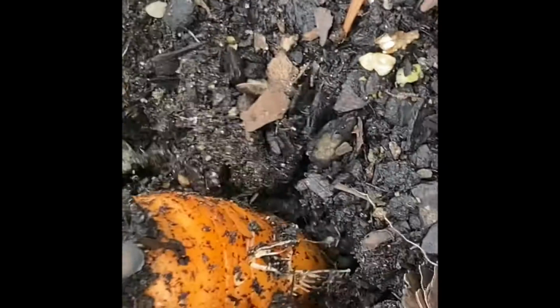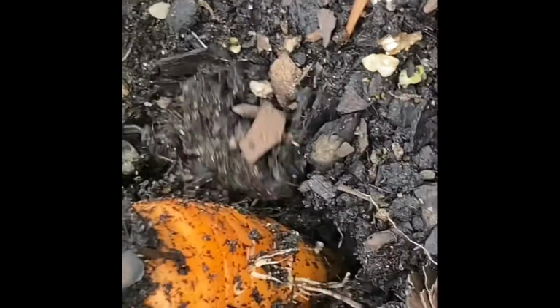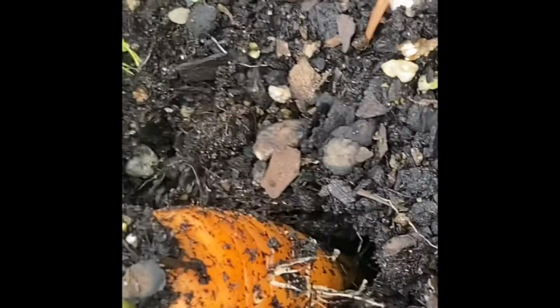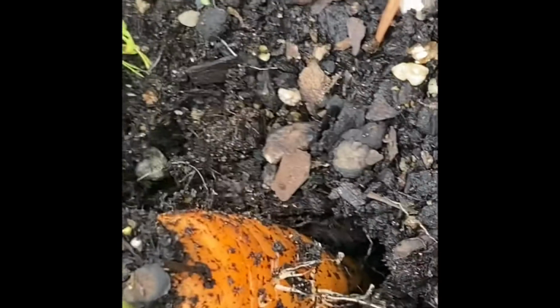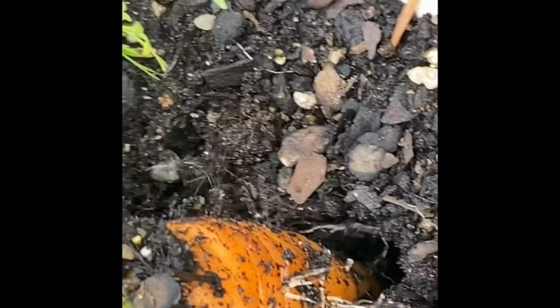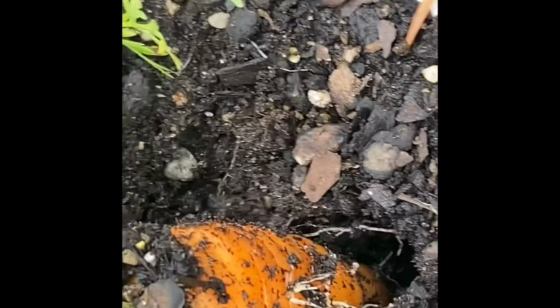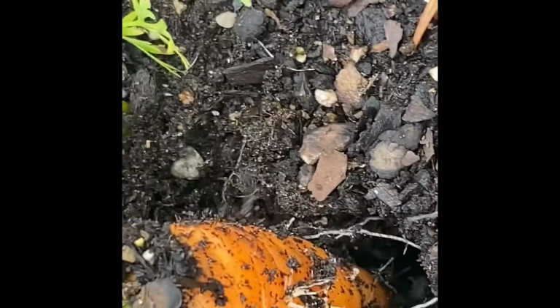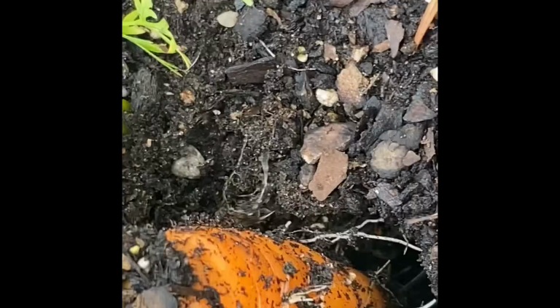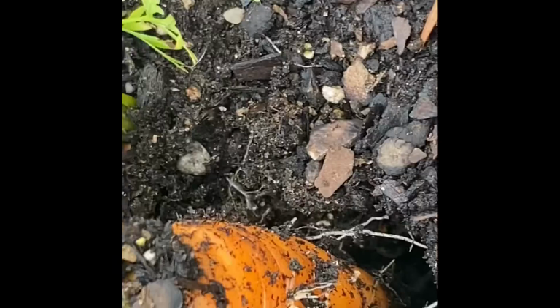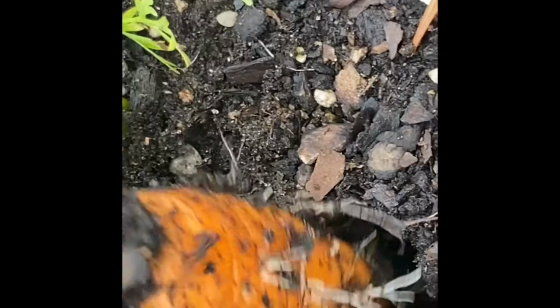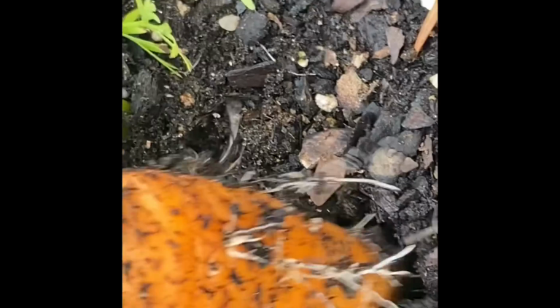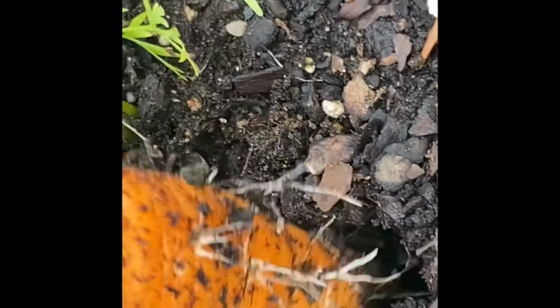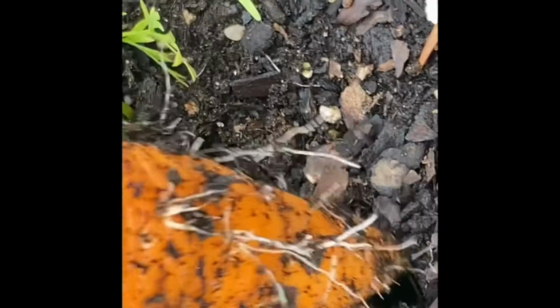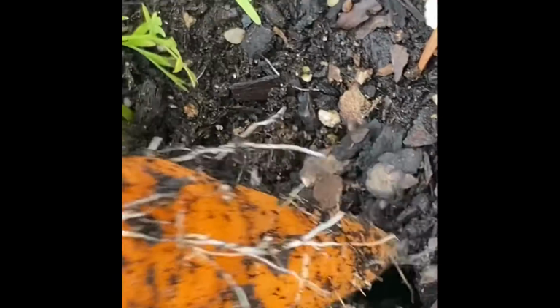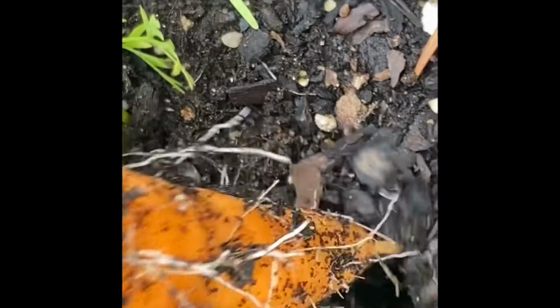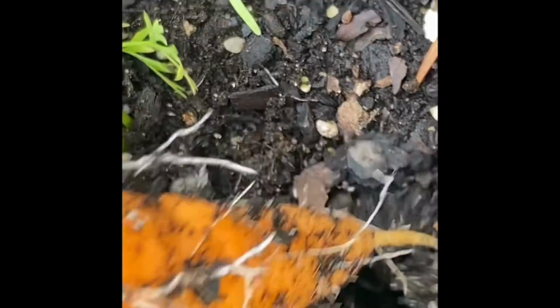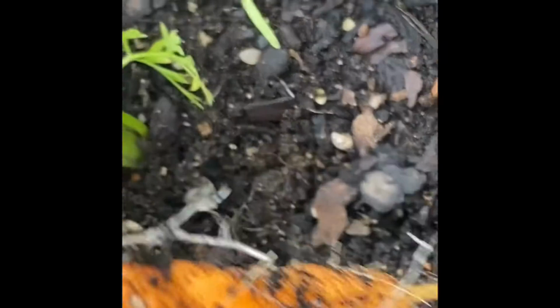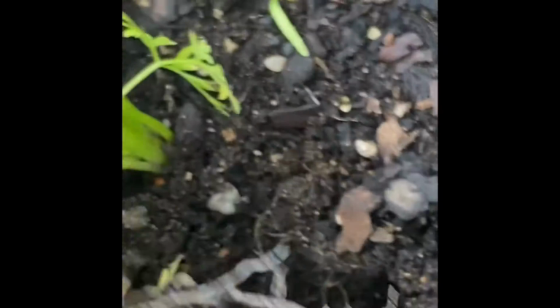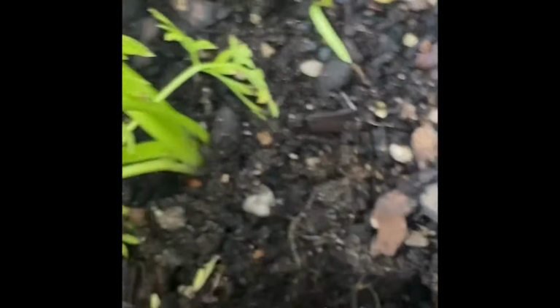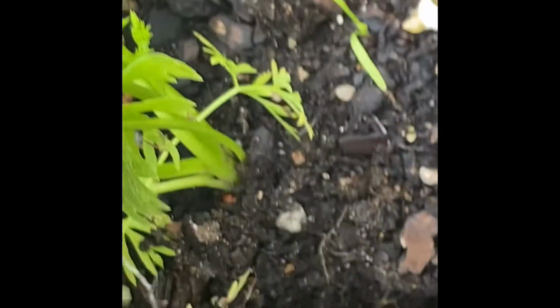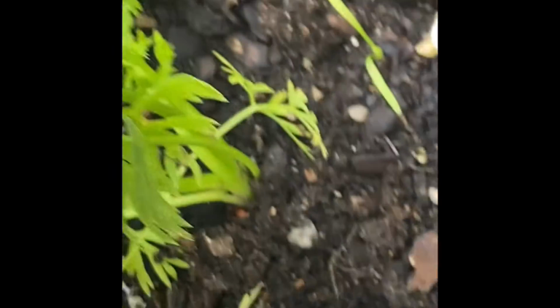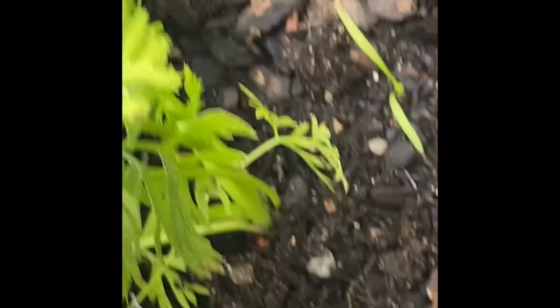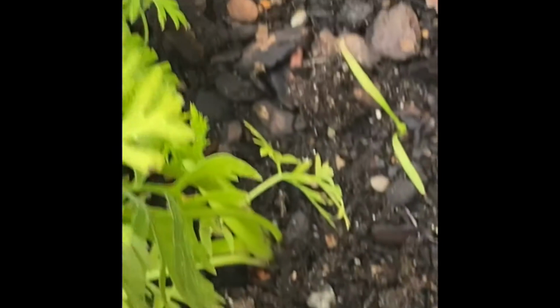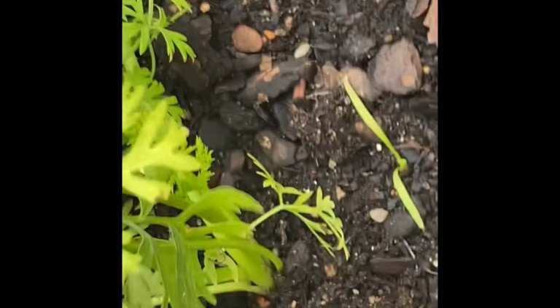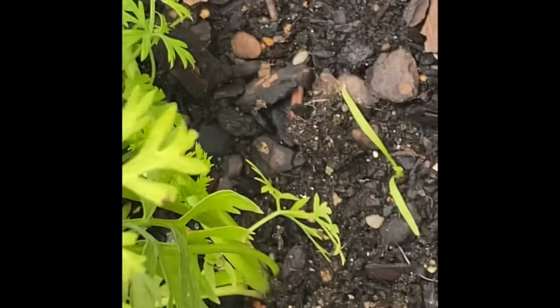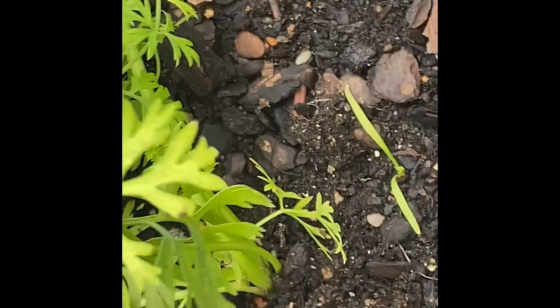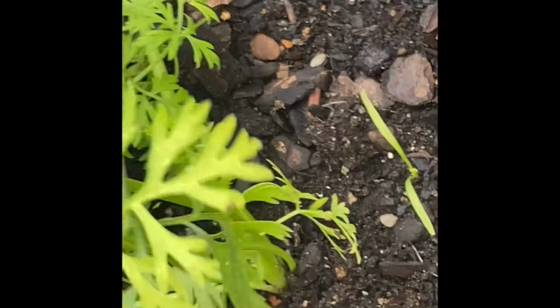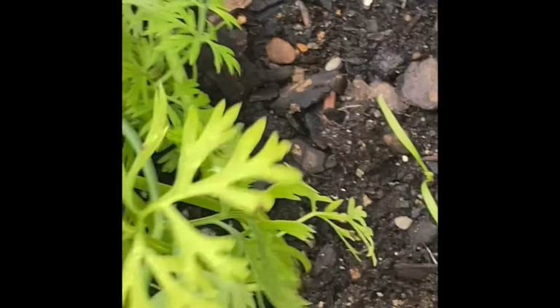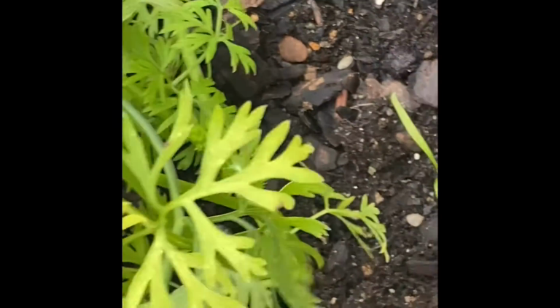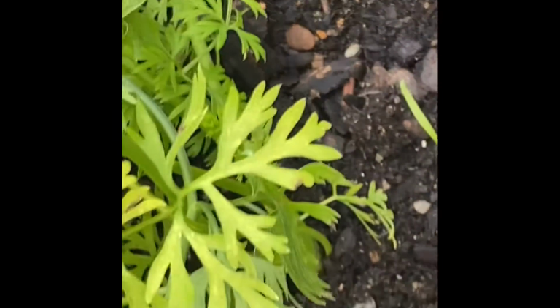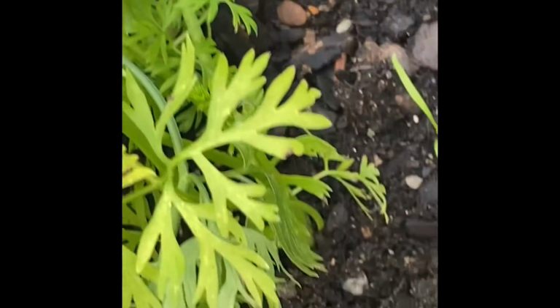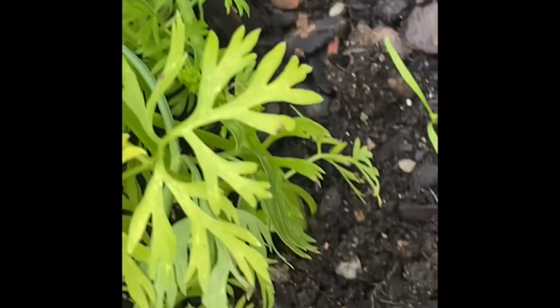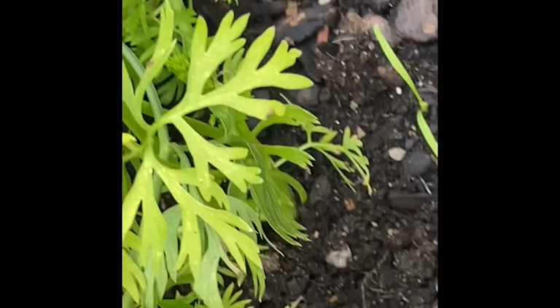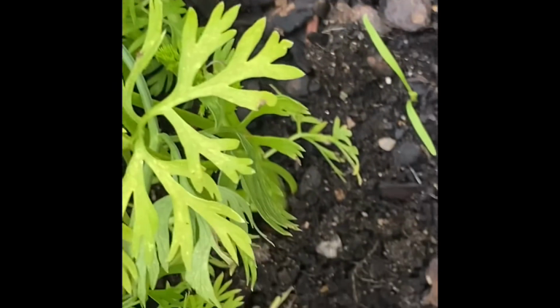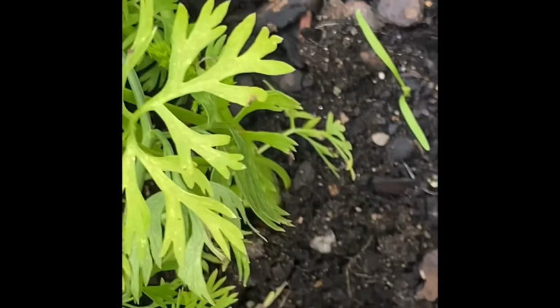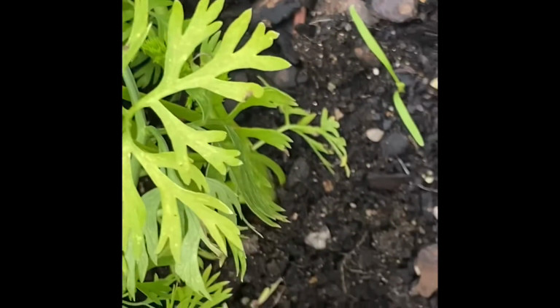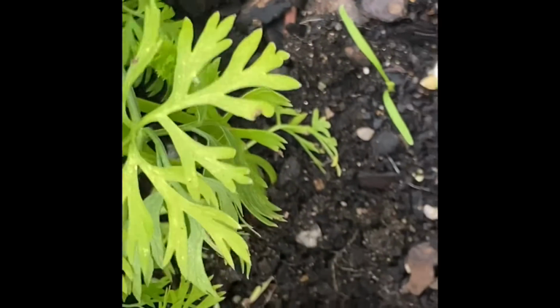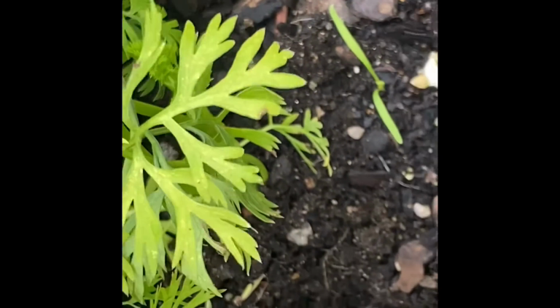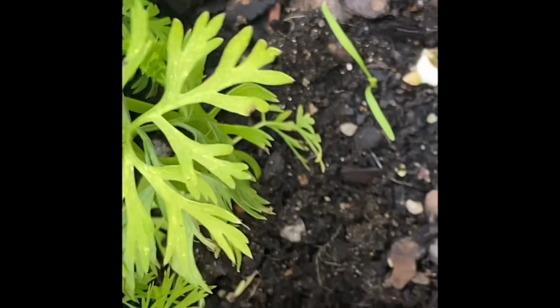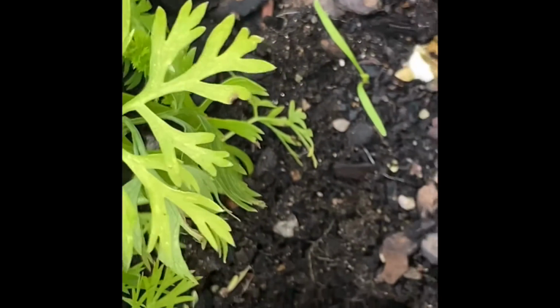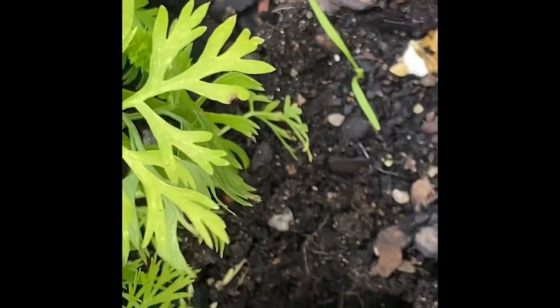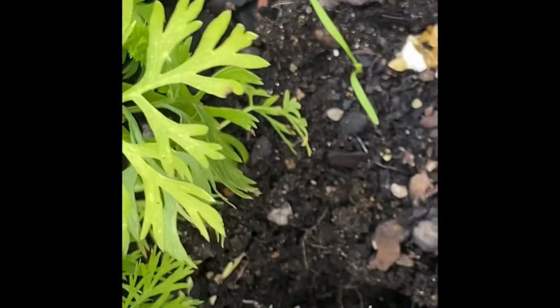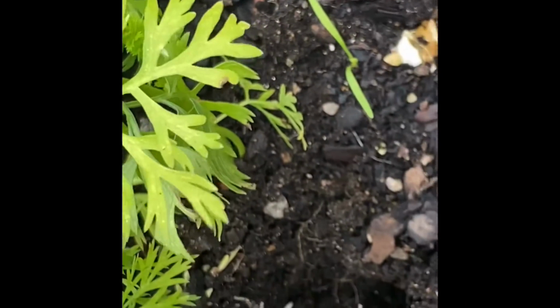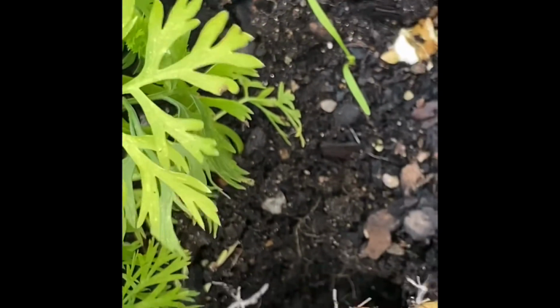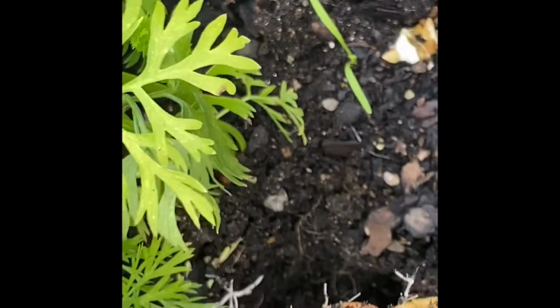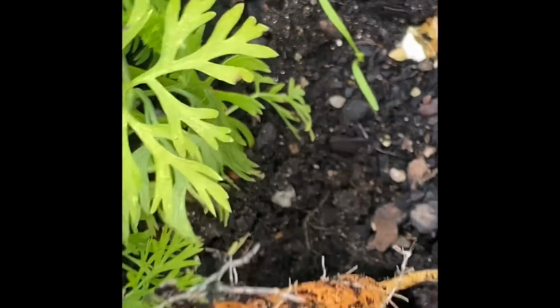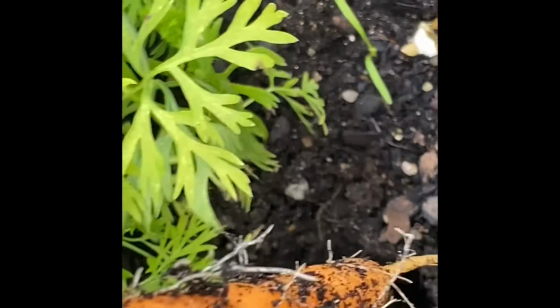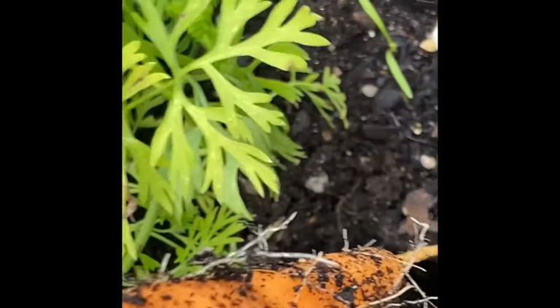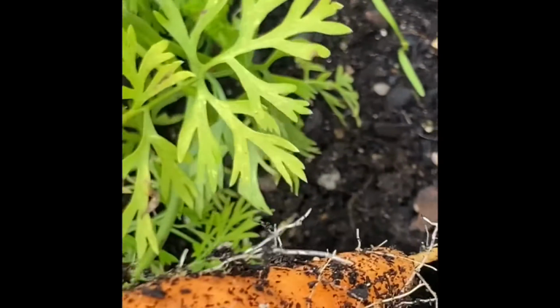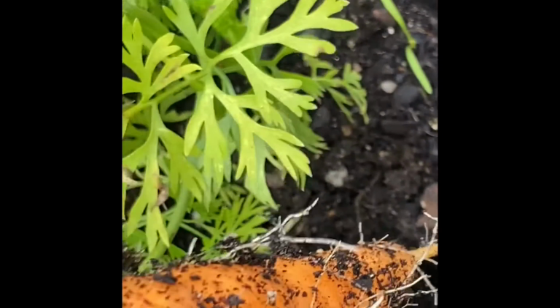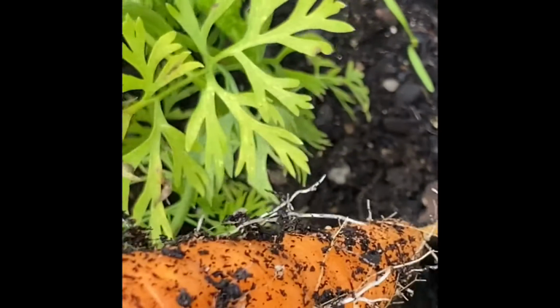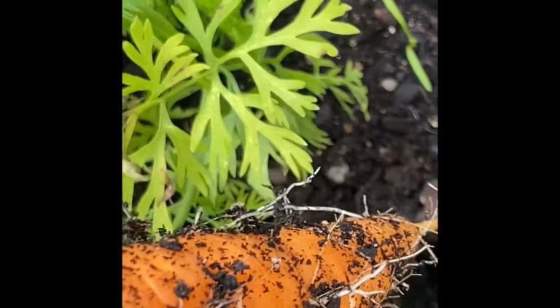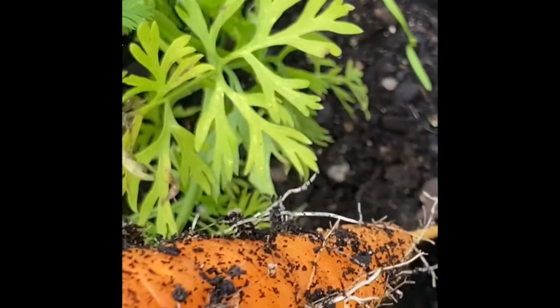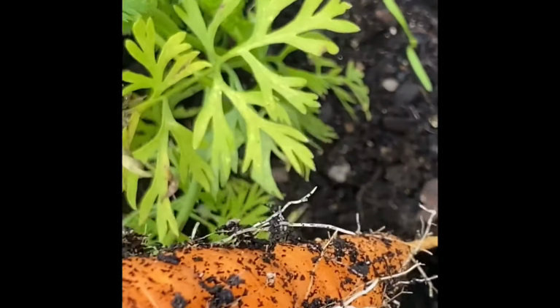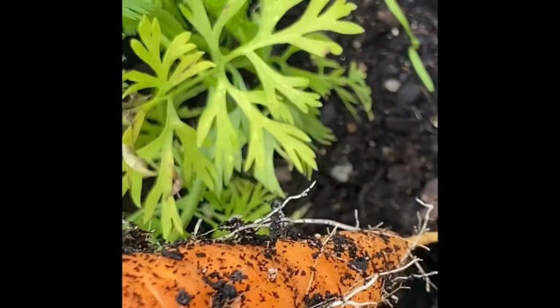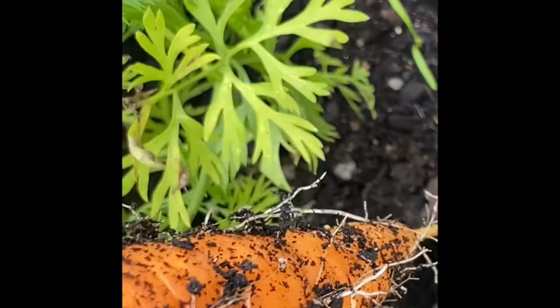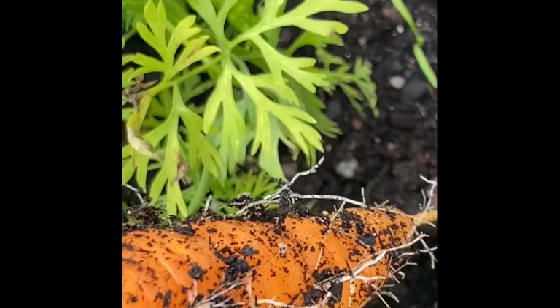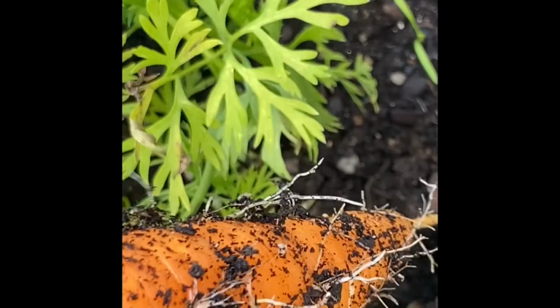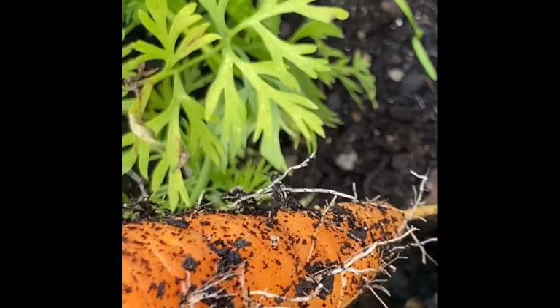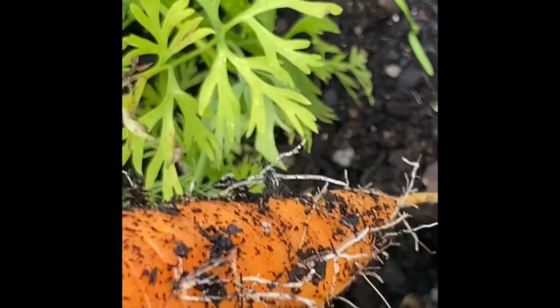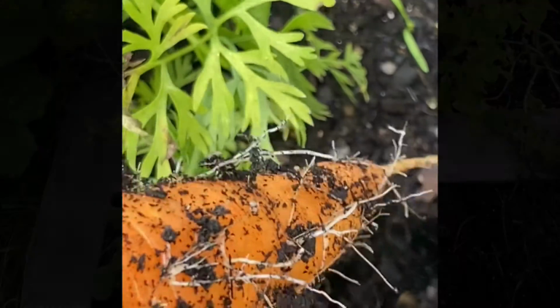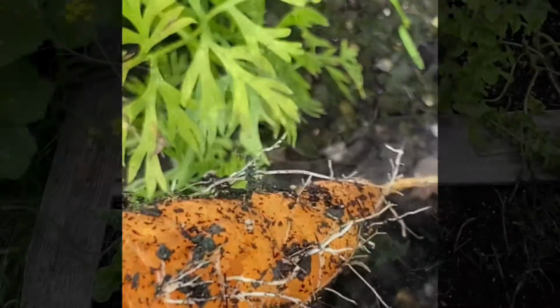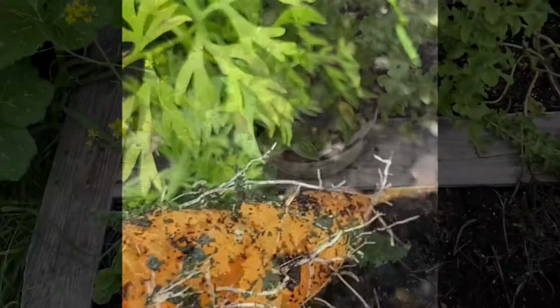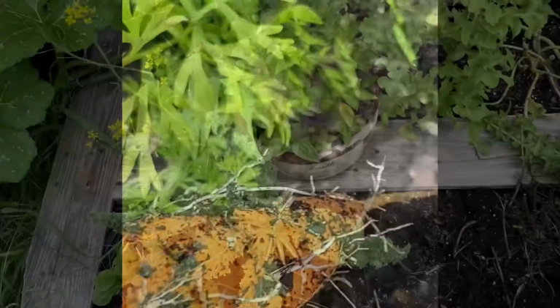Let's see how big this carrot is — yeah, pretty good size! Really exciting. Going to go ahead and juice that.